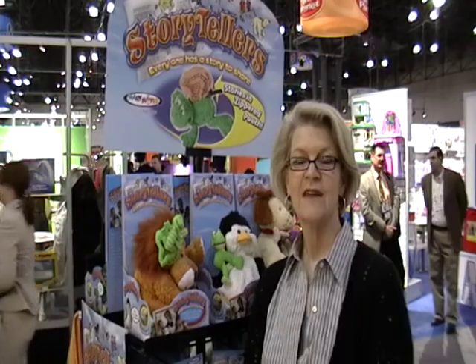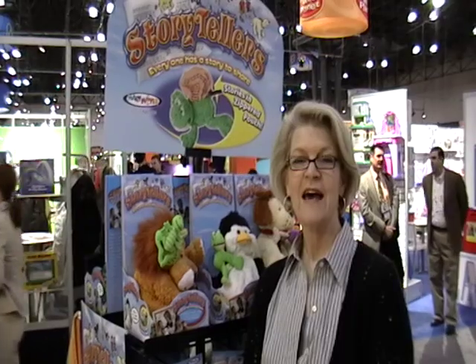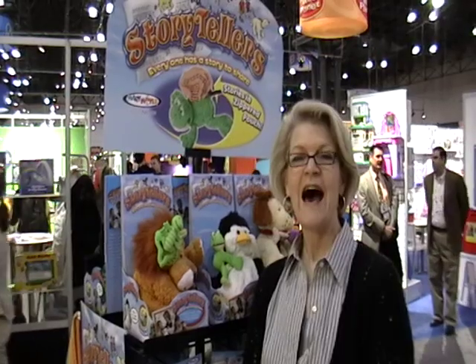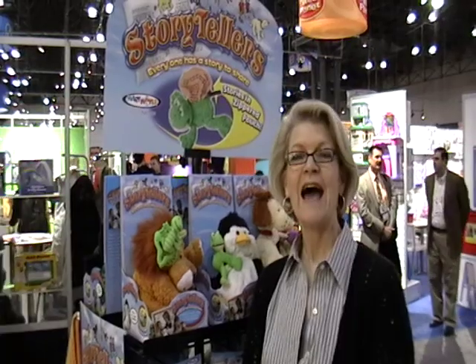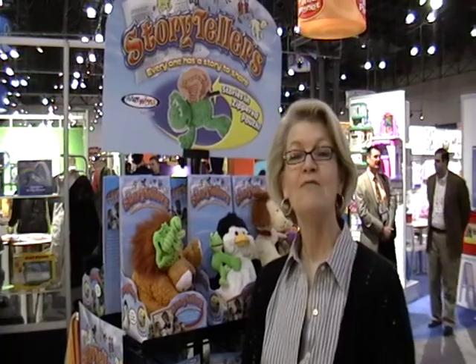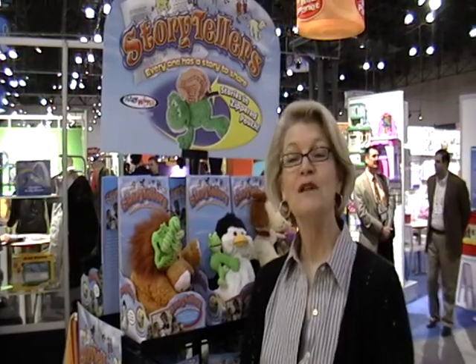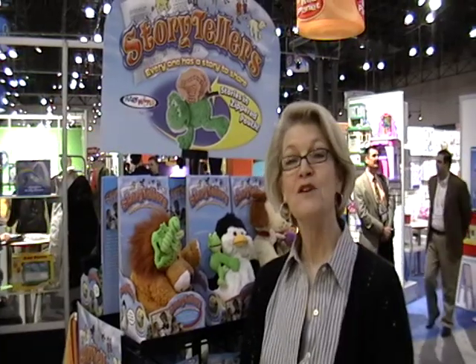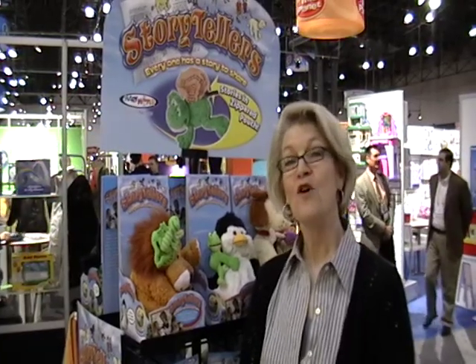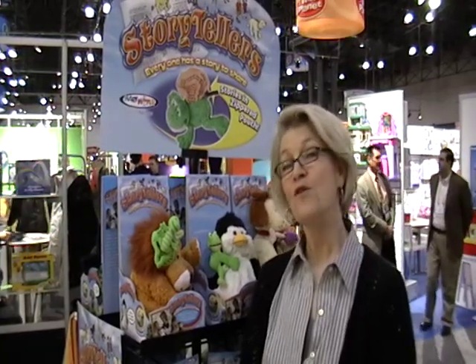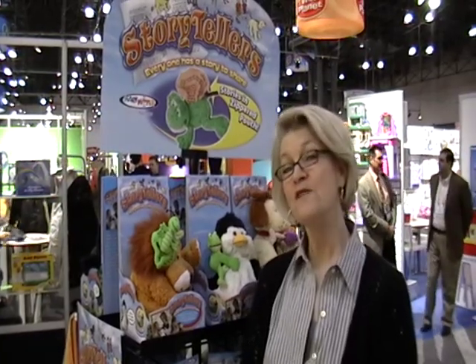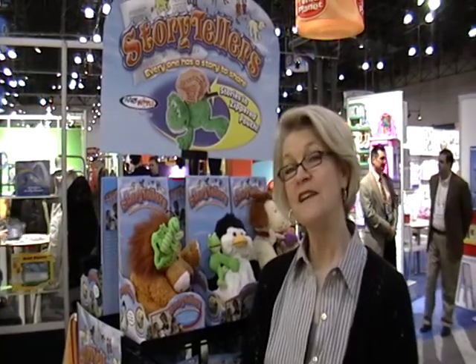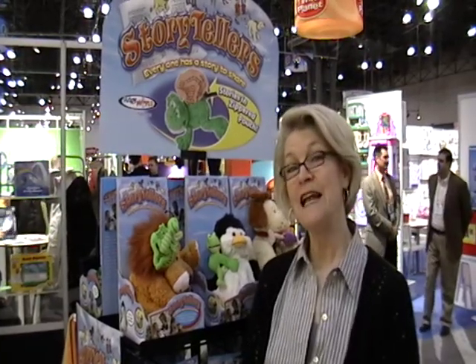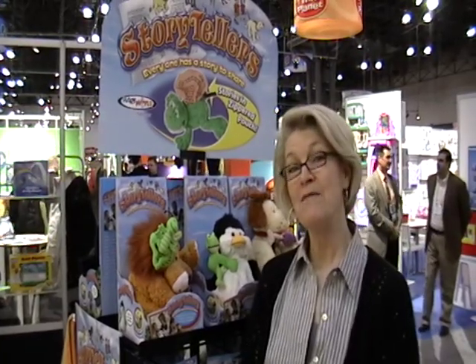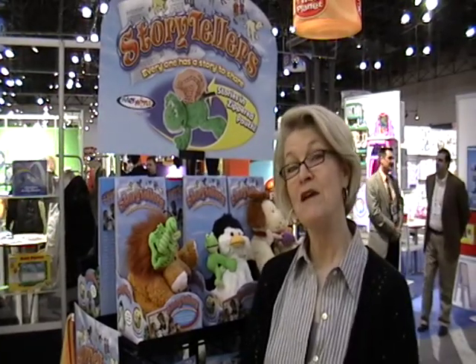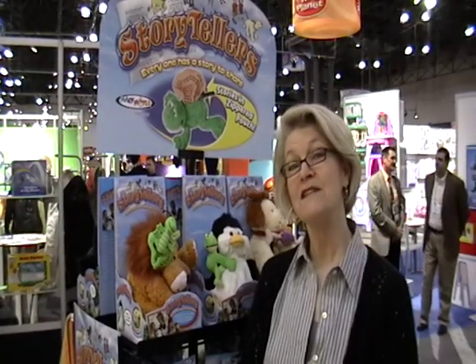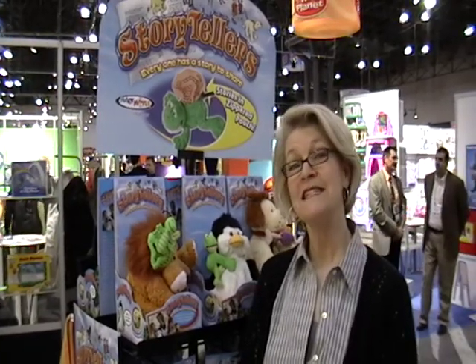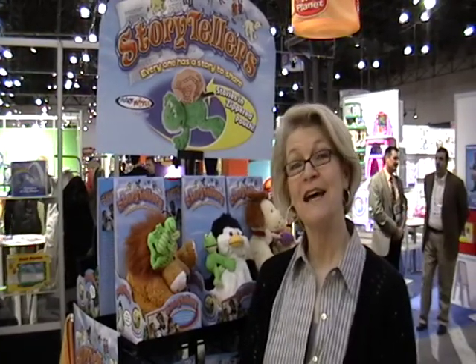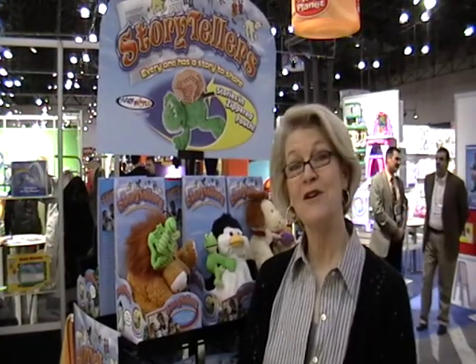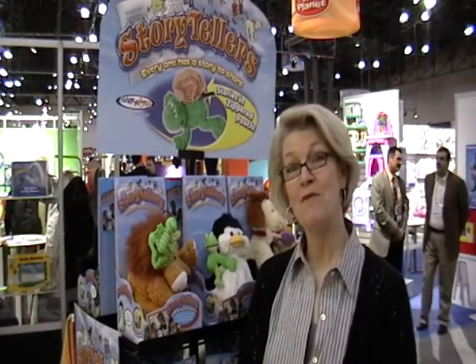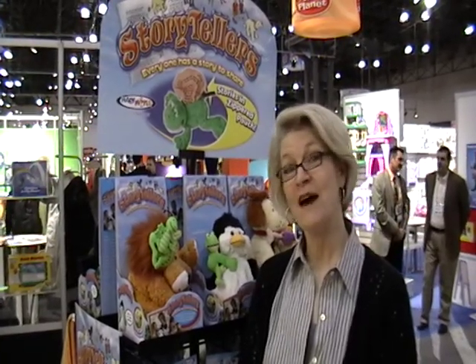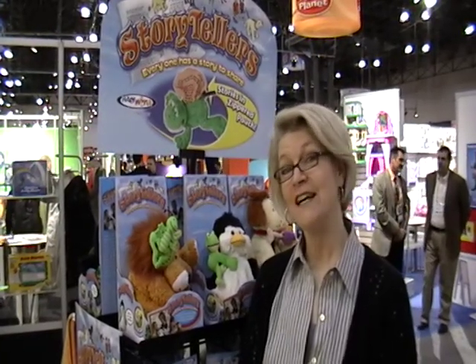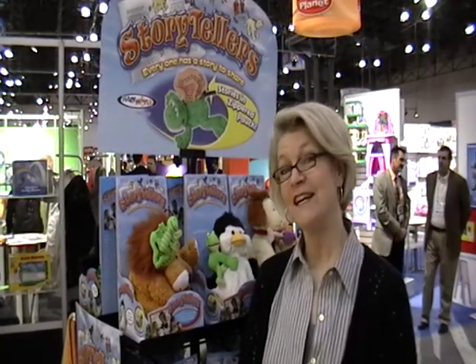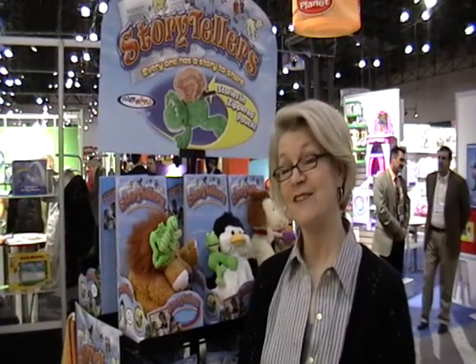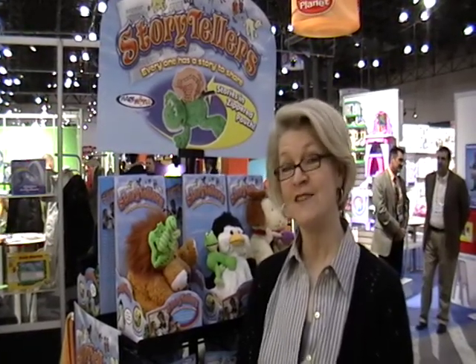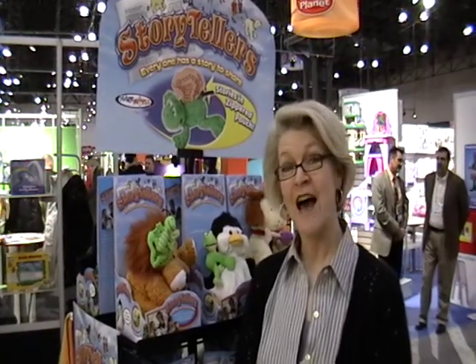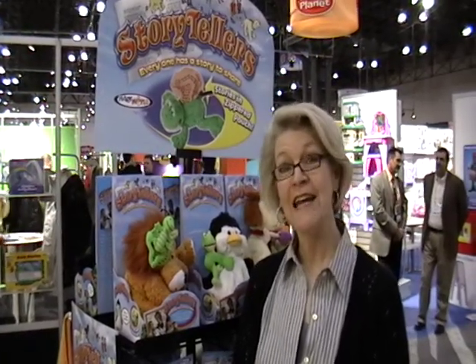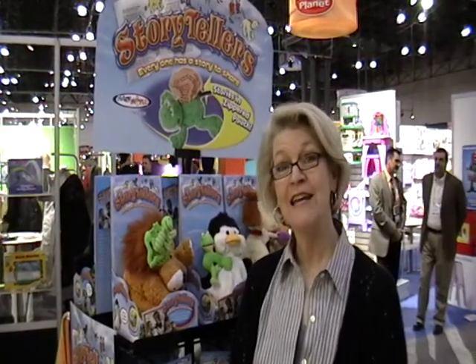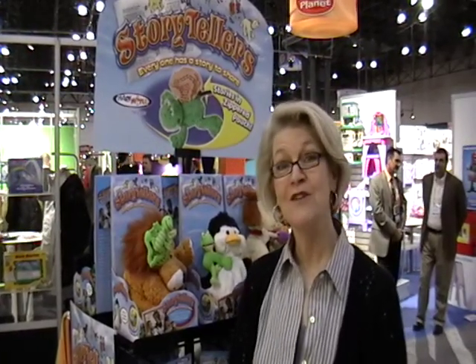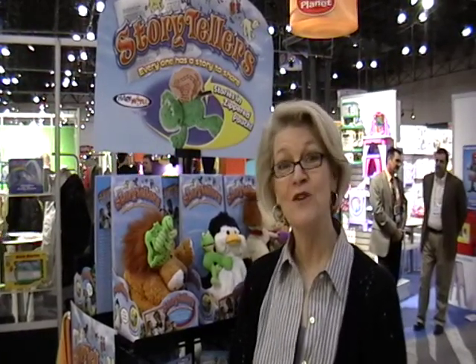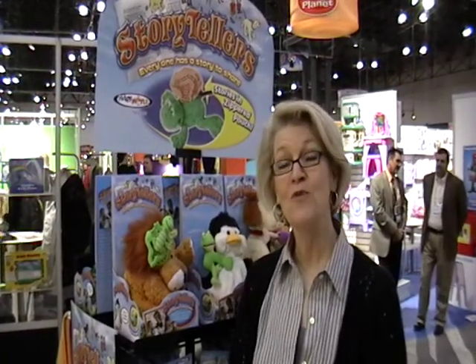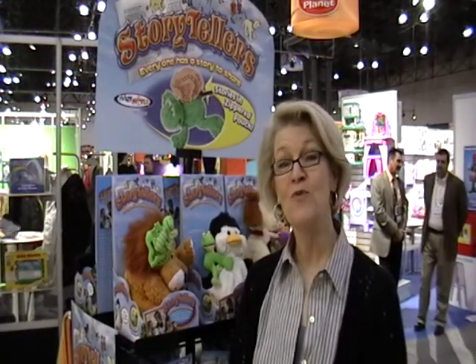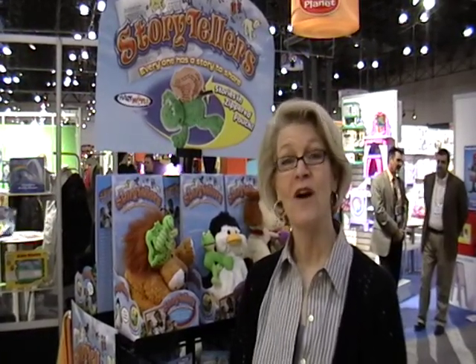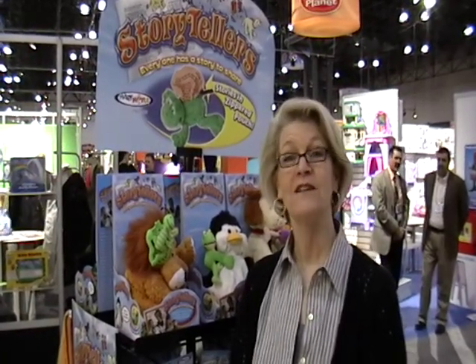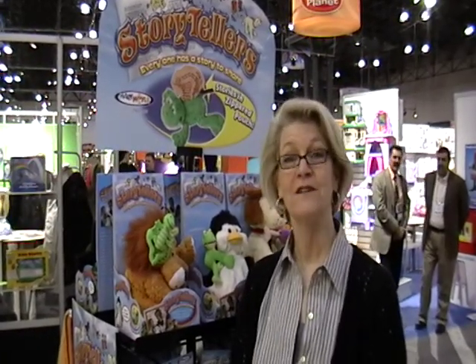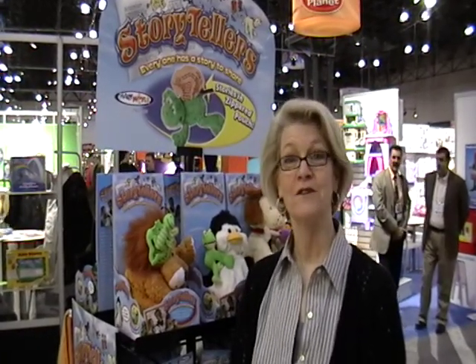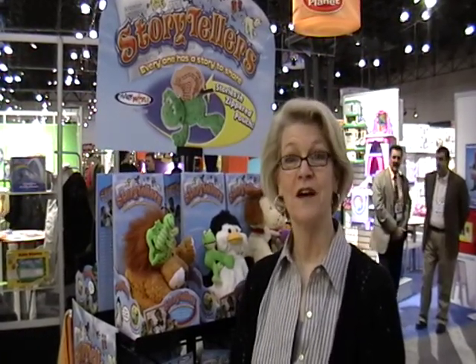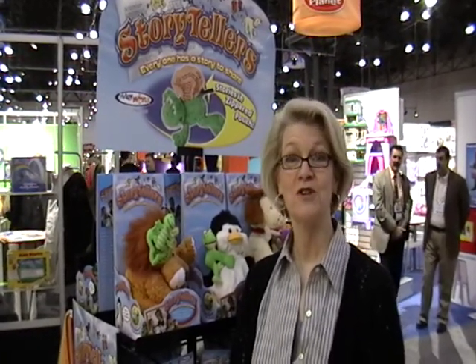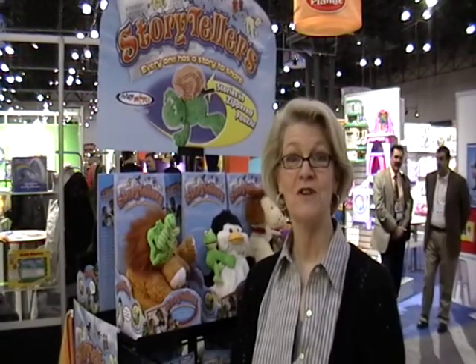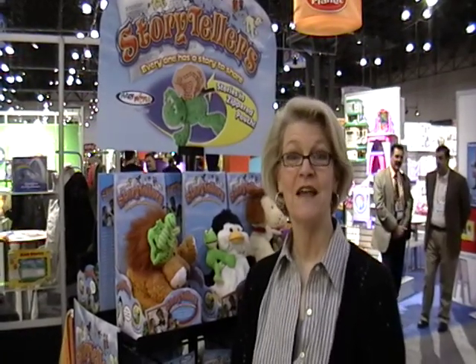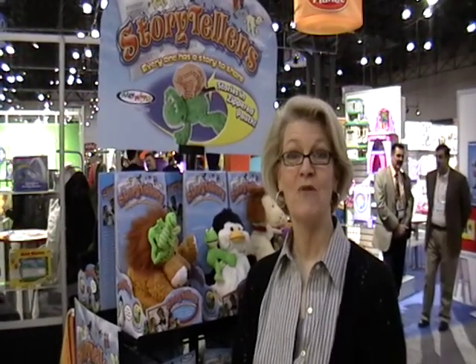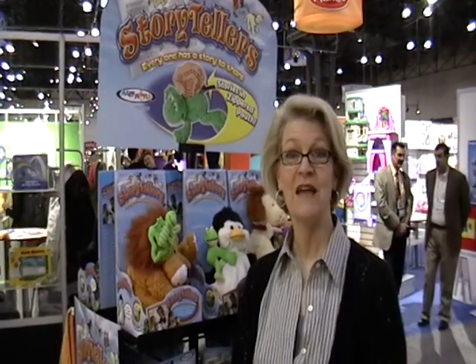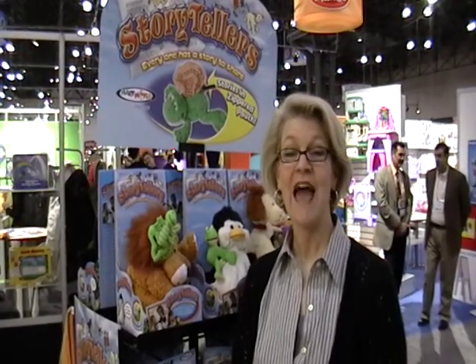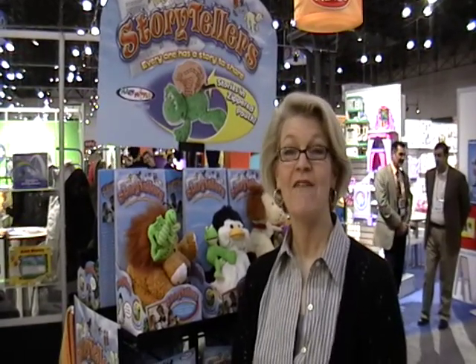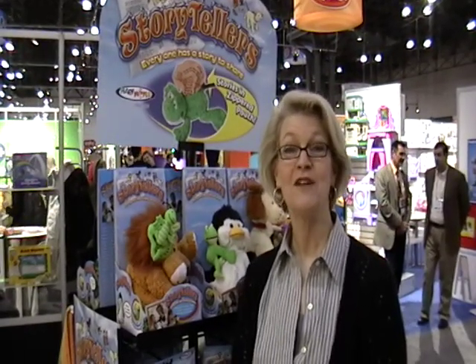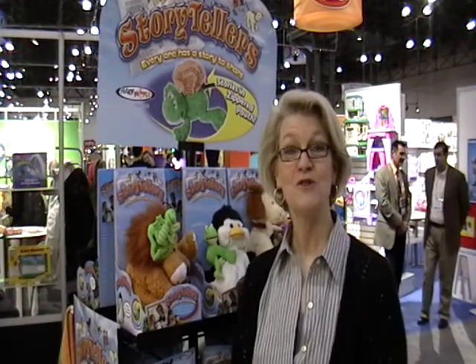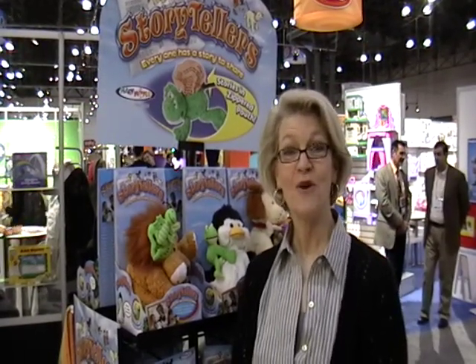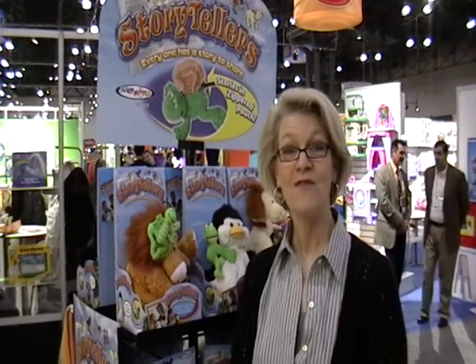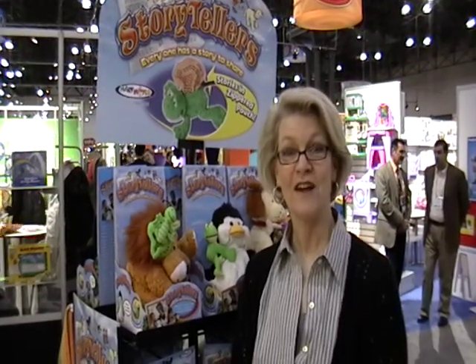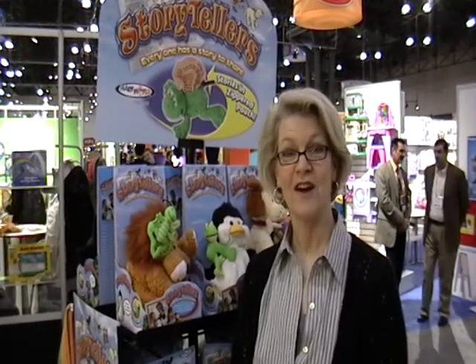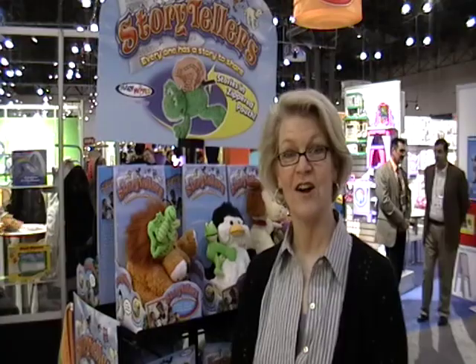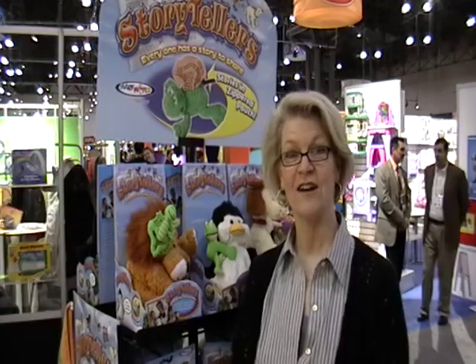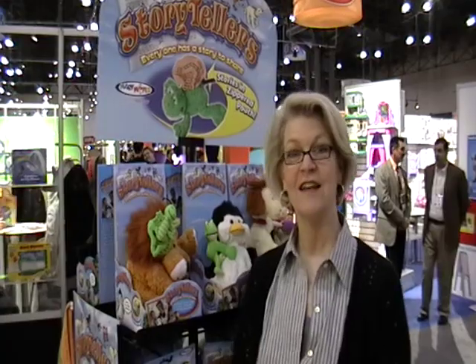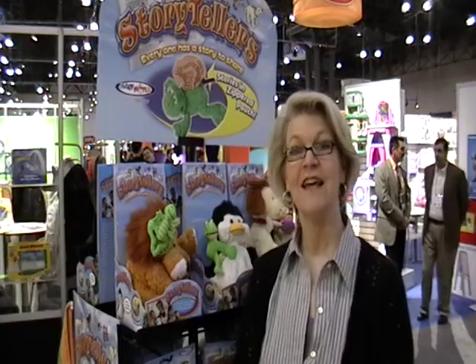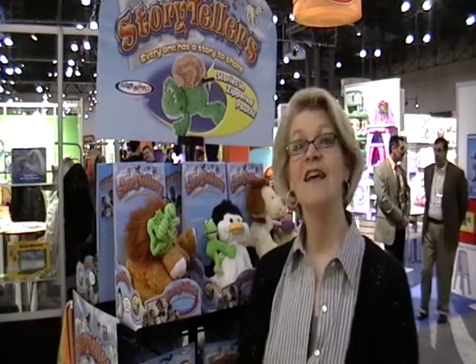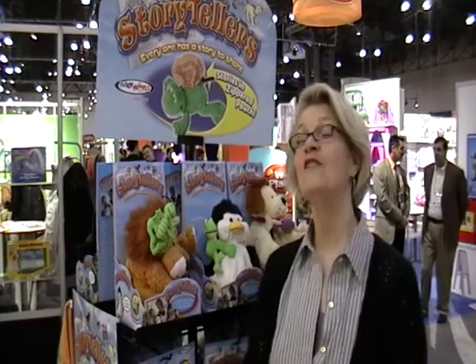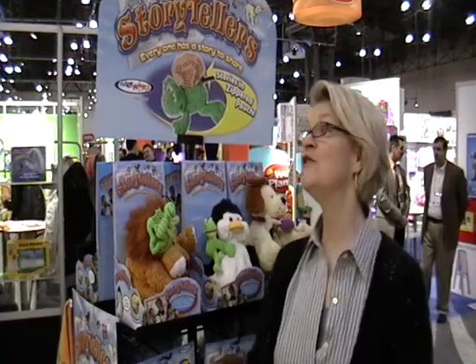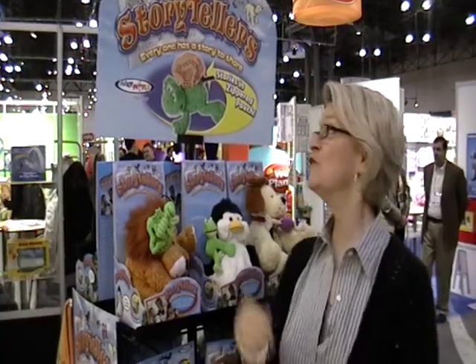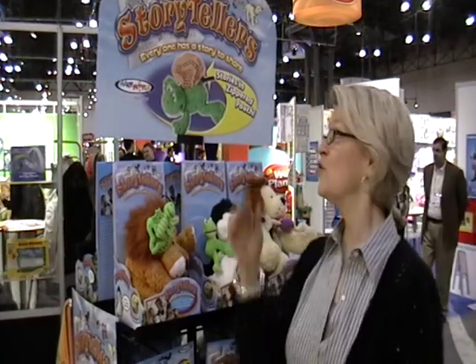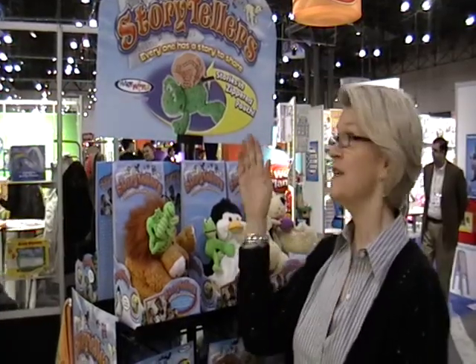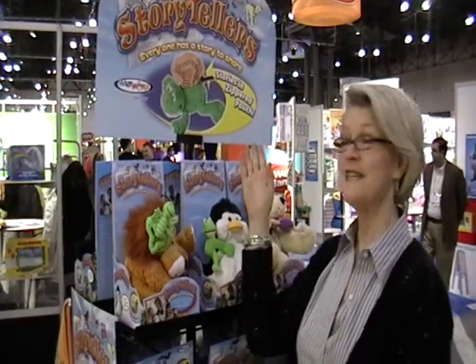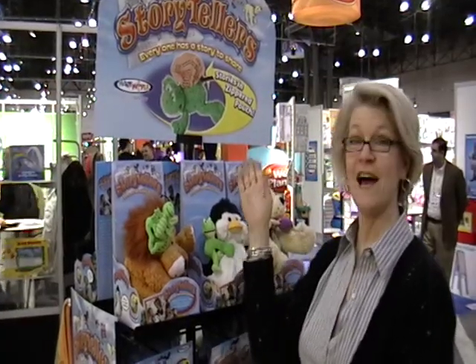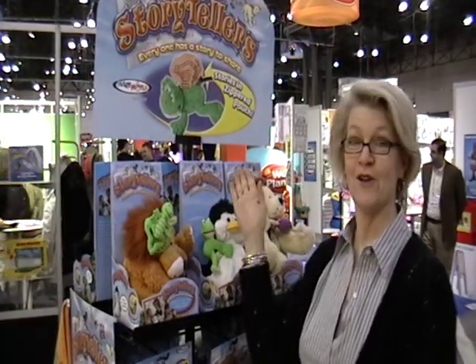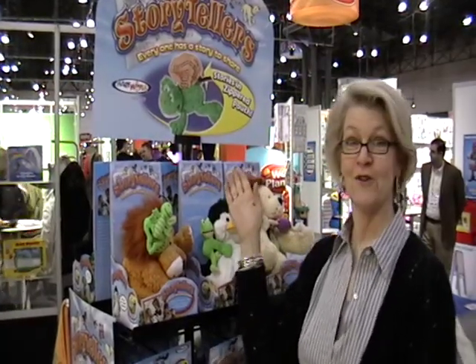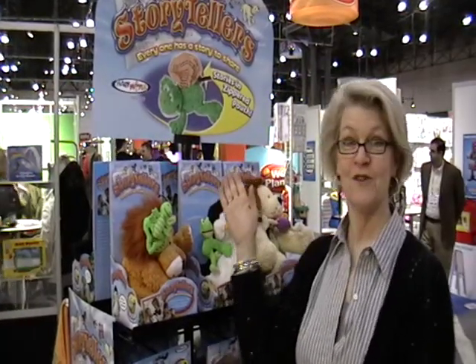Hi, I'm Linda Colson, and I'm here to tell you about an exciting new product introduction that we have at Toy Fair: Storytellers.